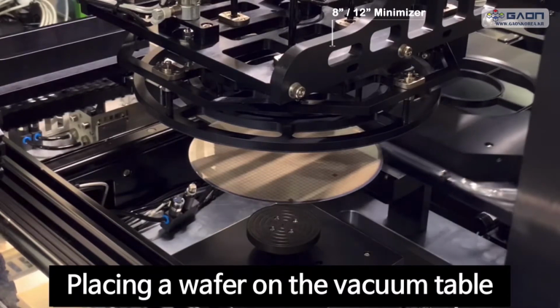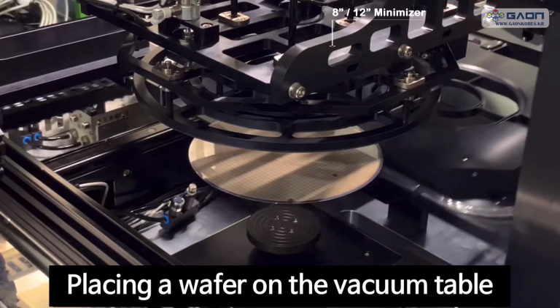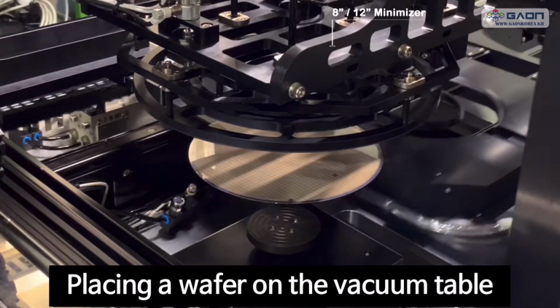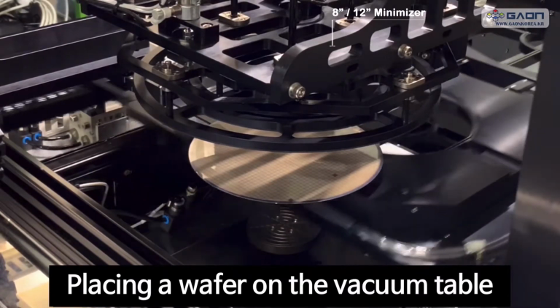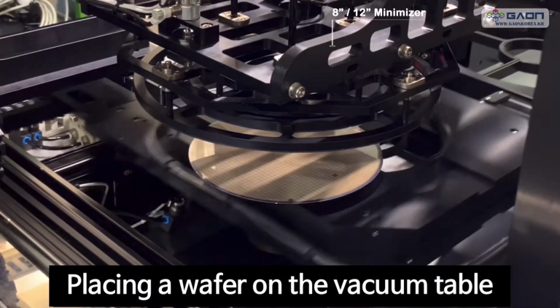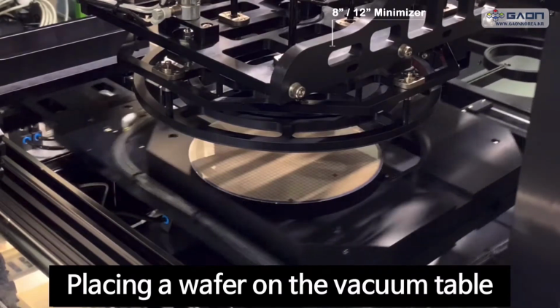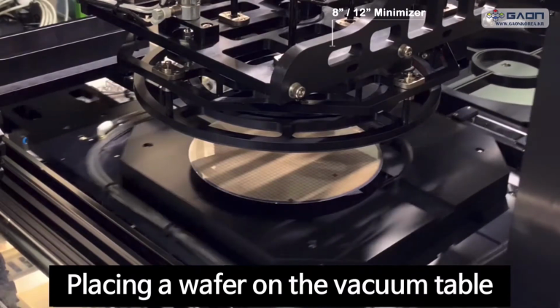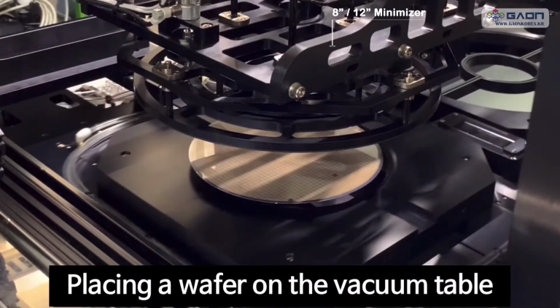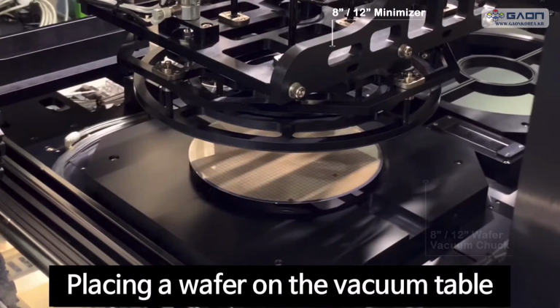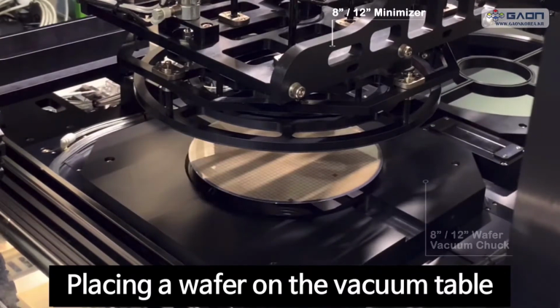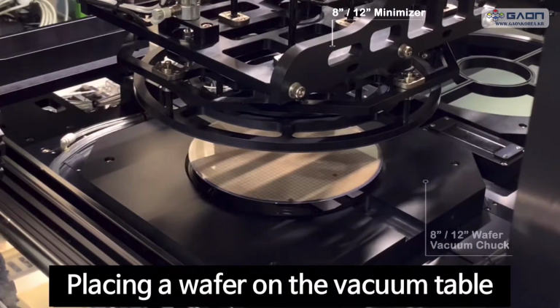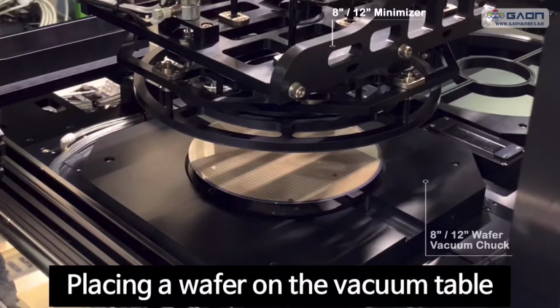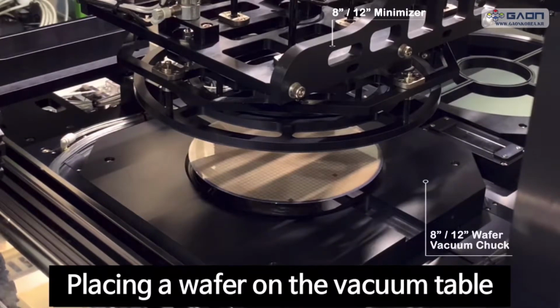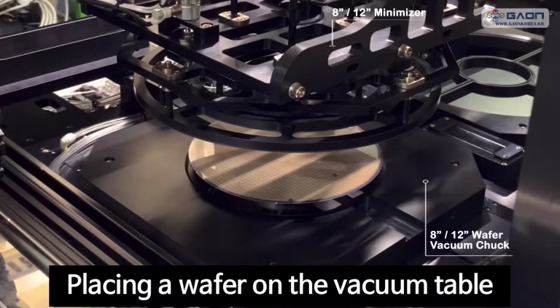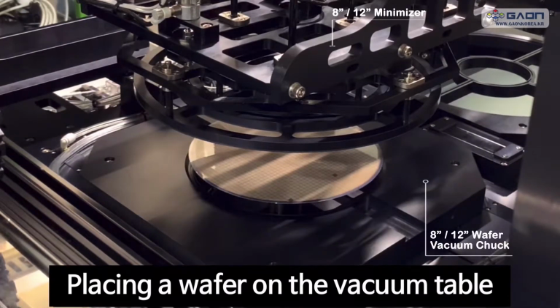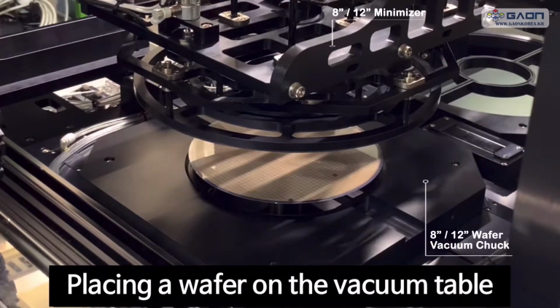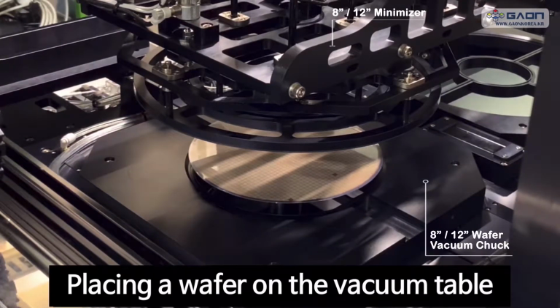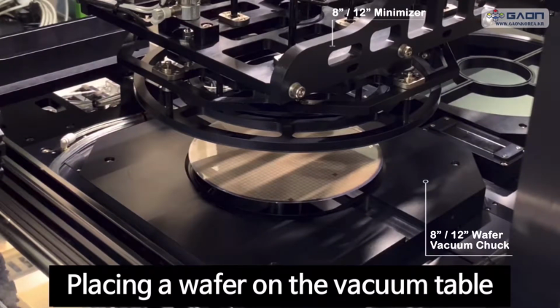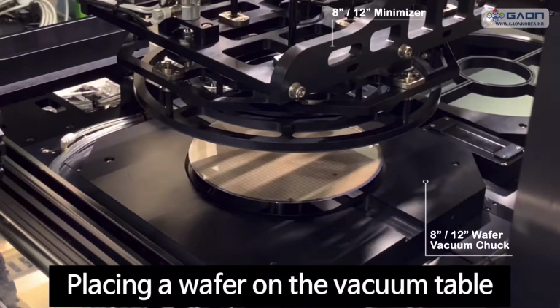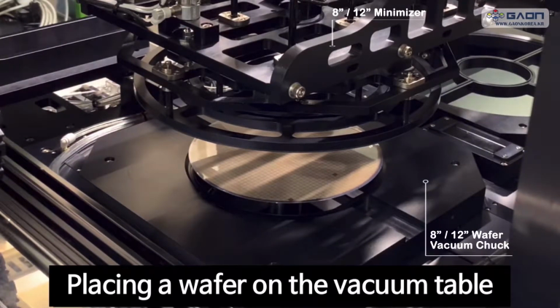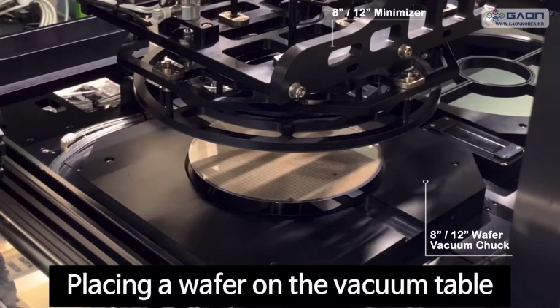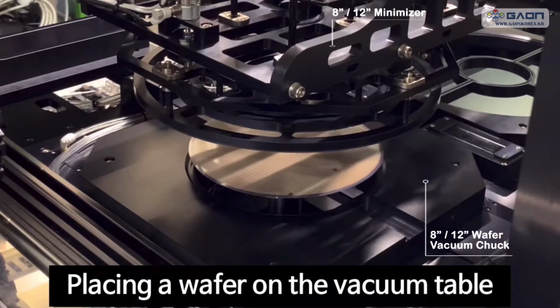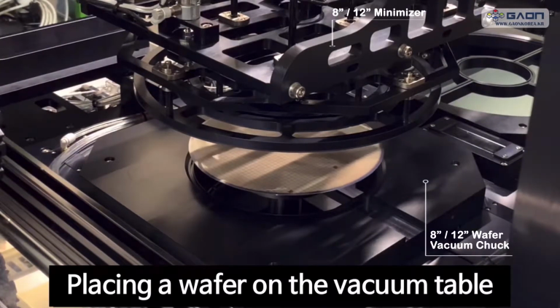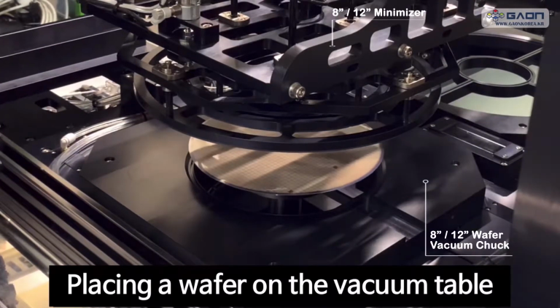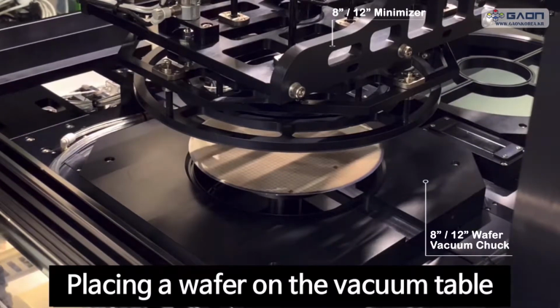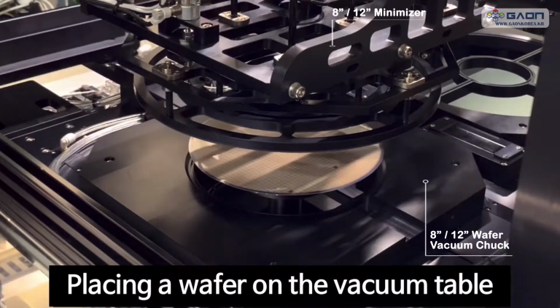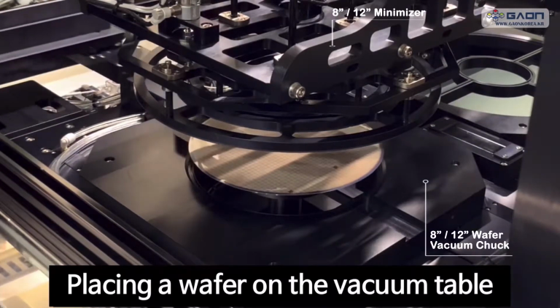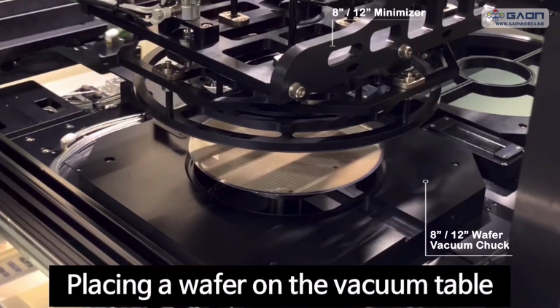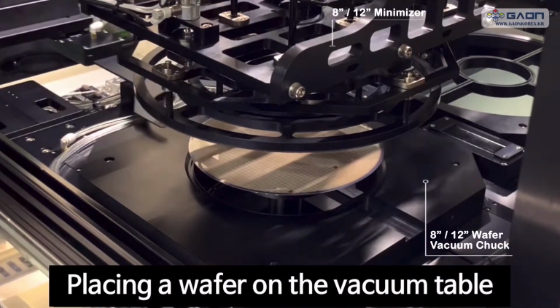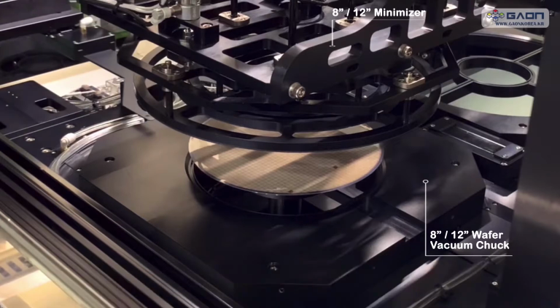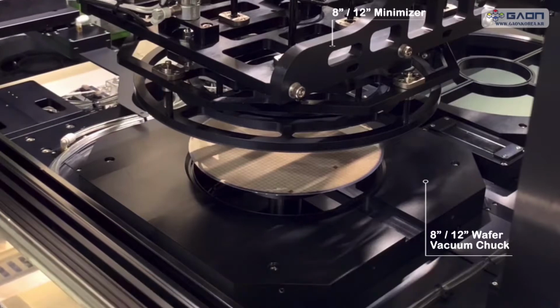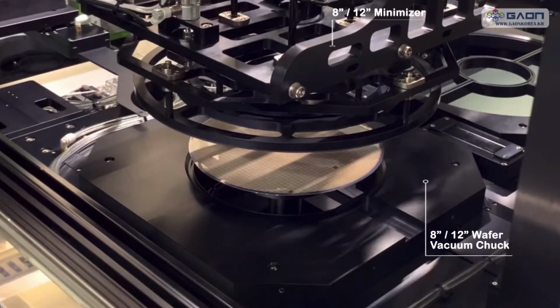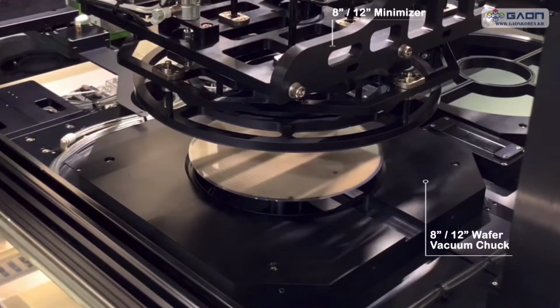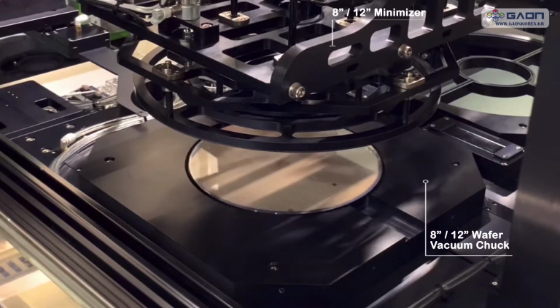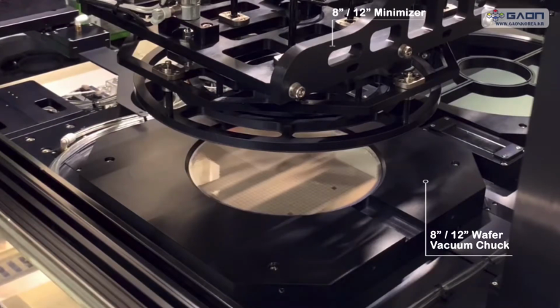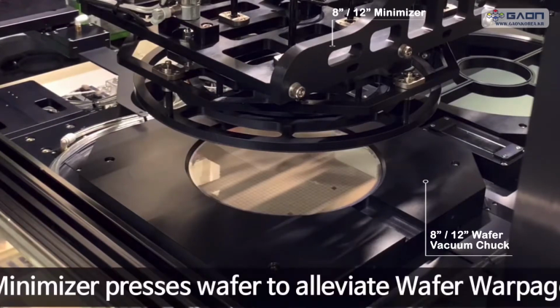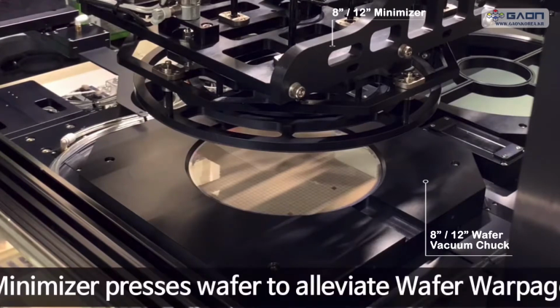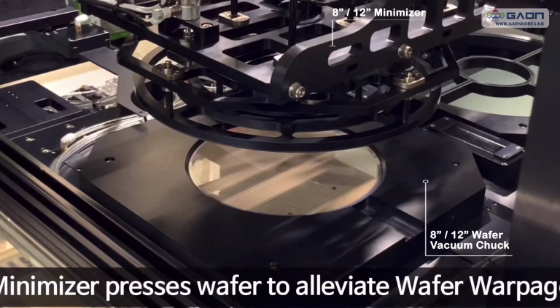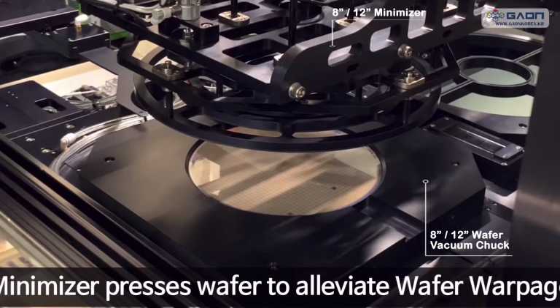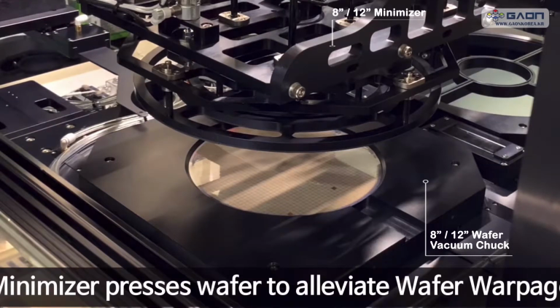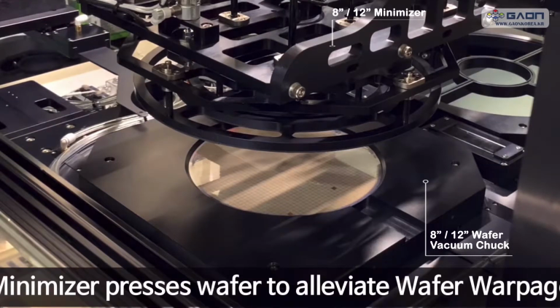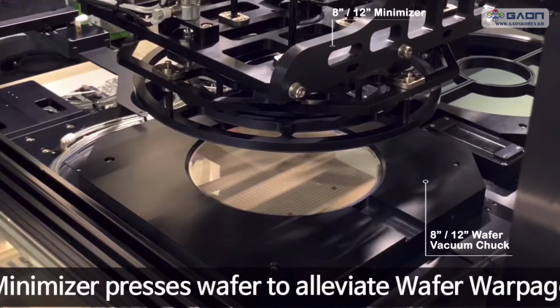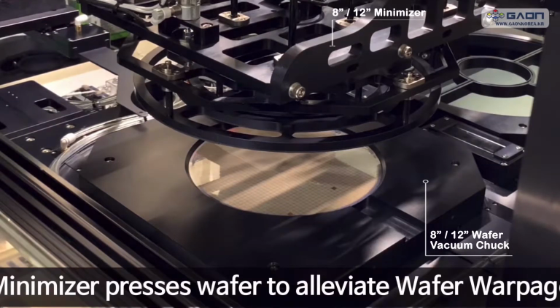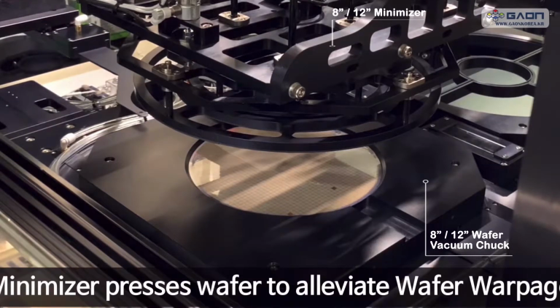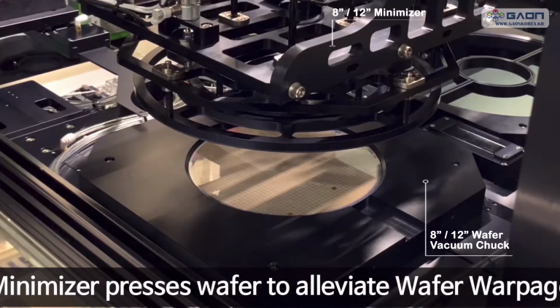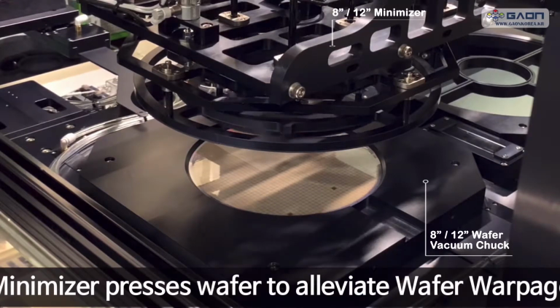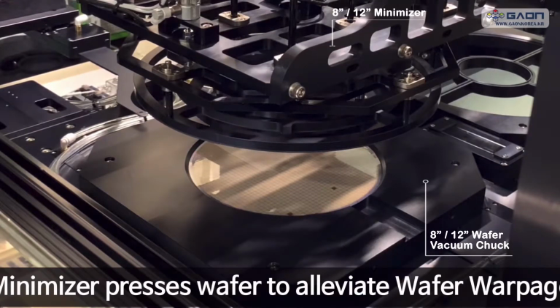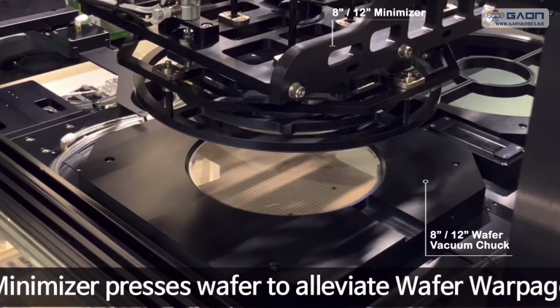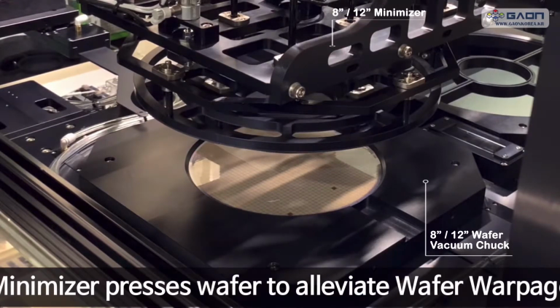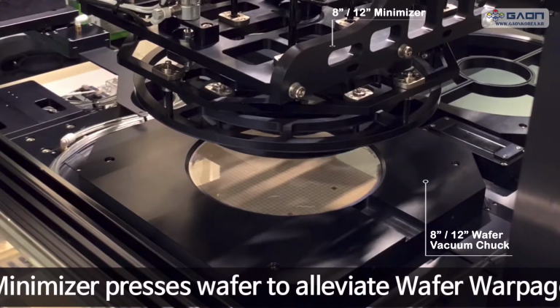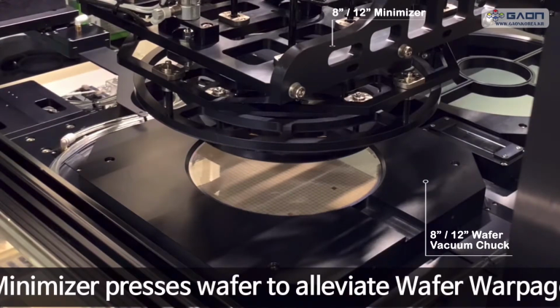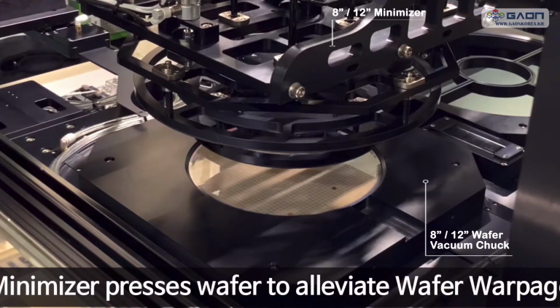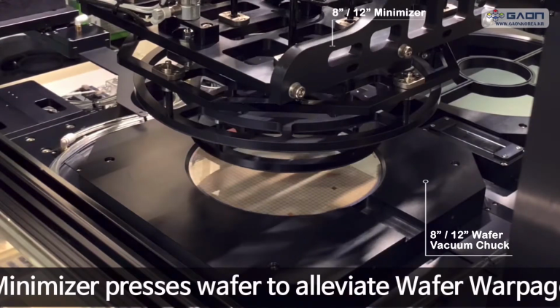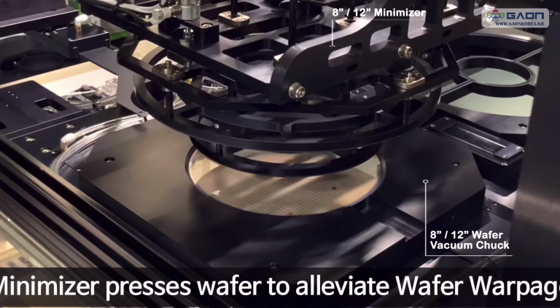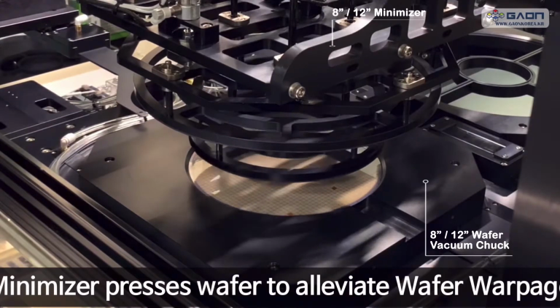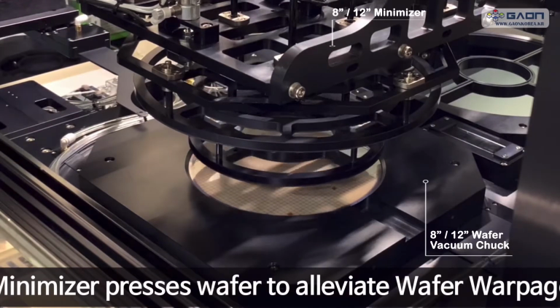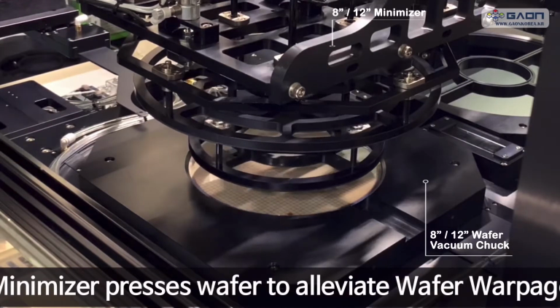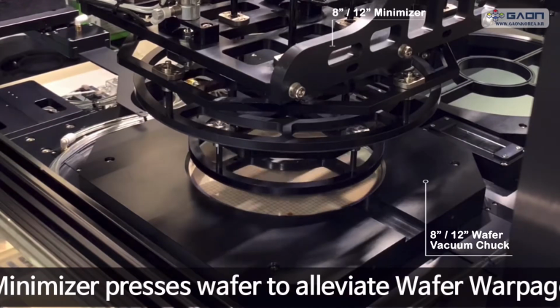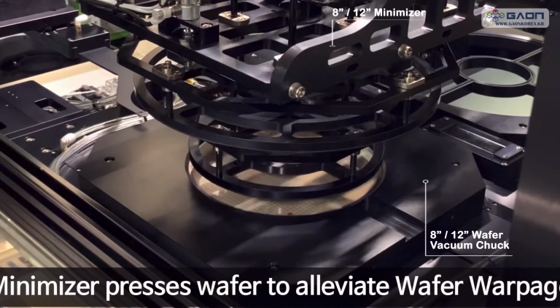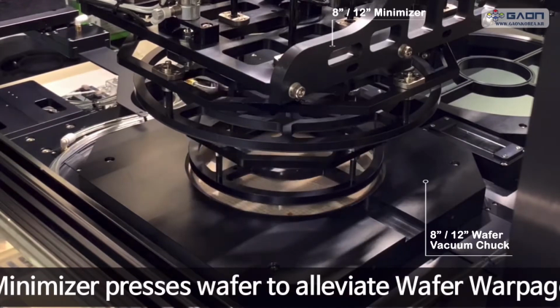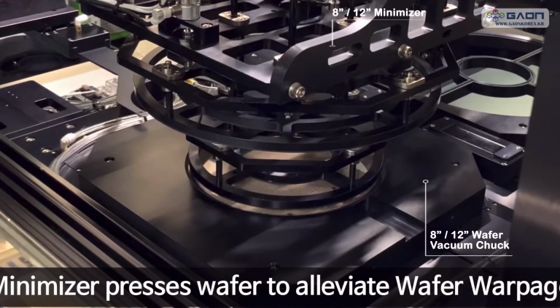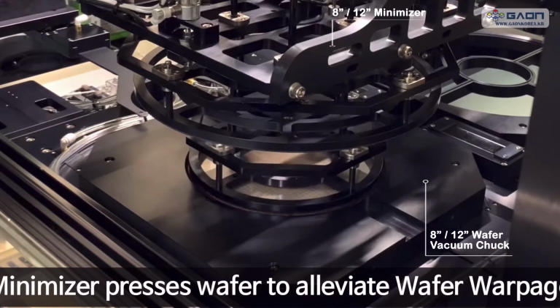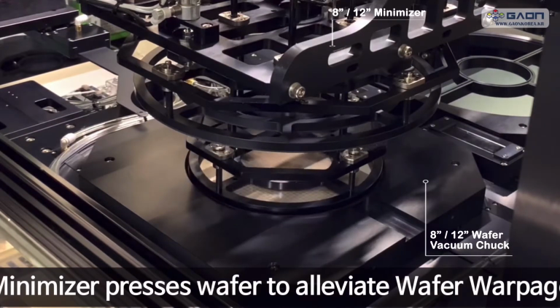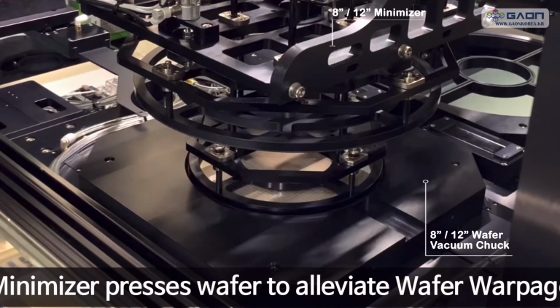Minimize or press wafer to alleviate wafer warpage.